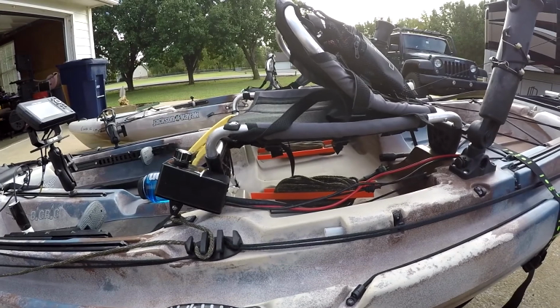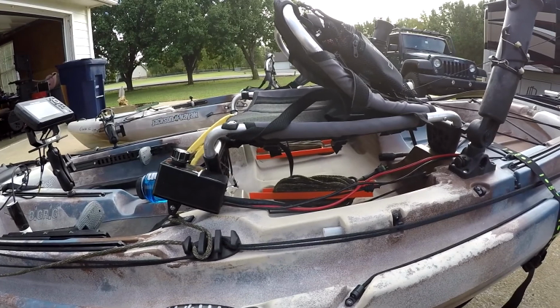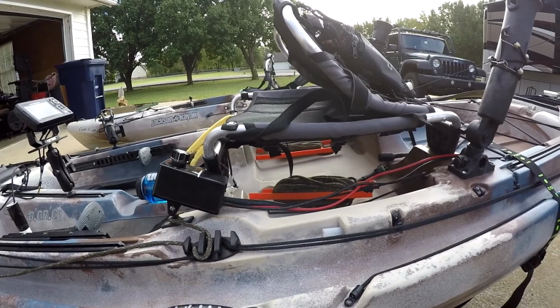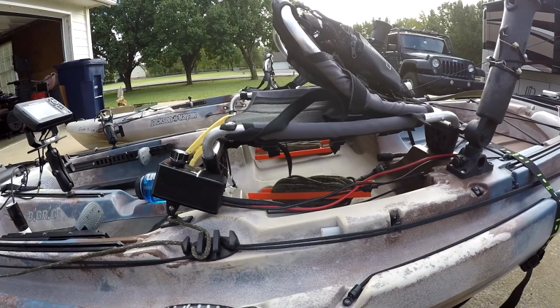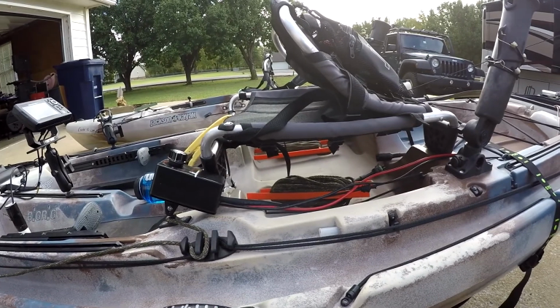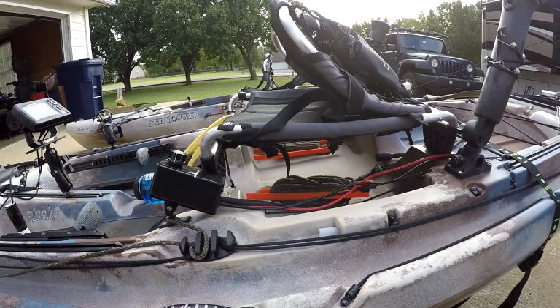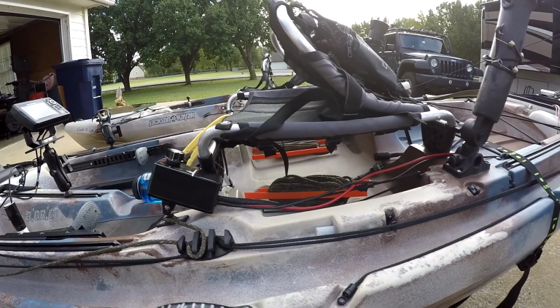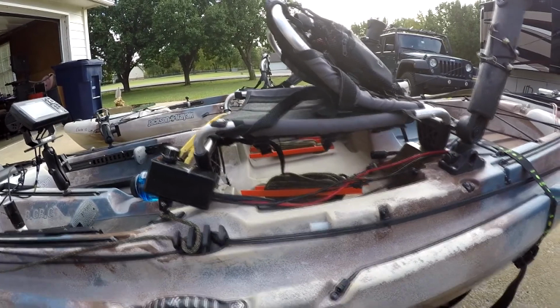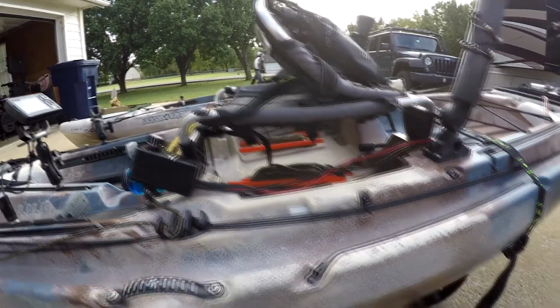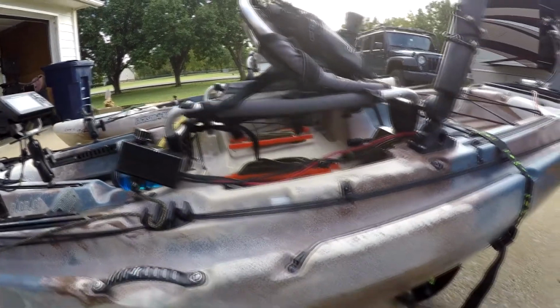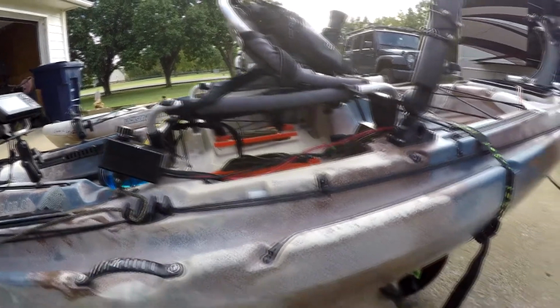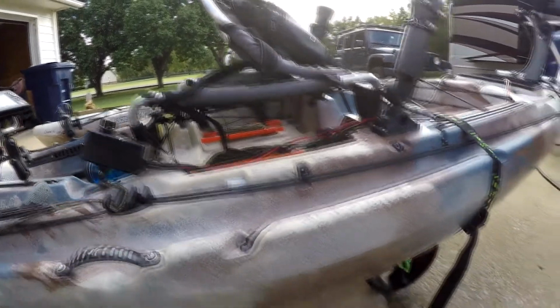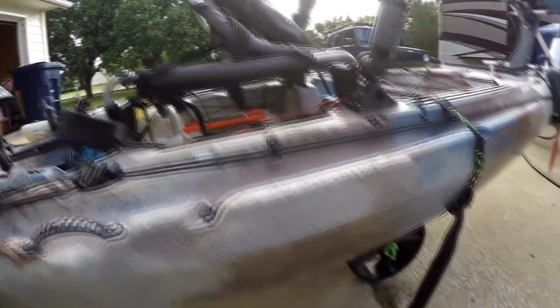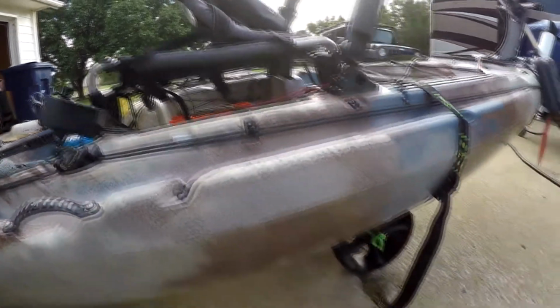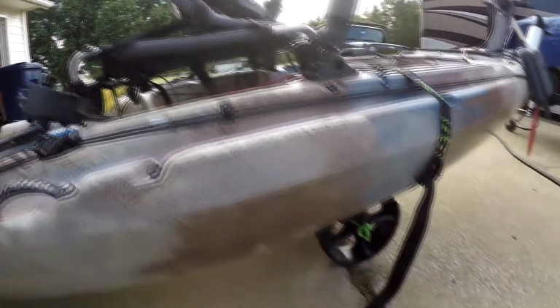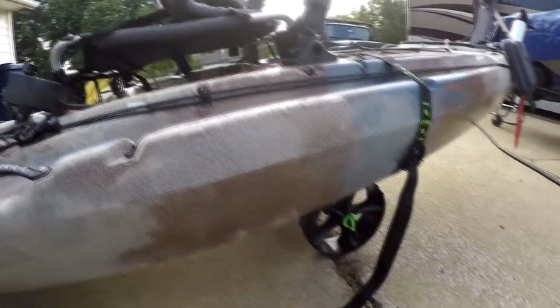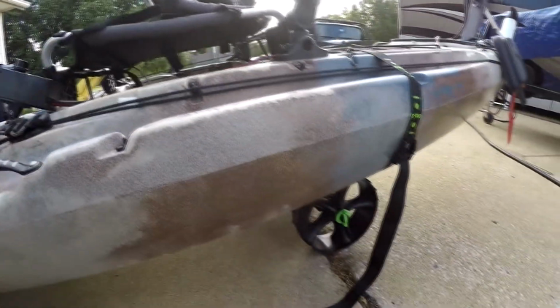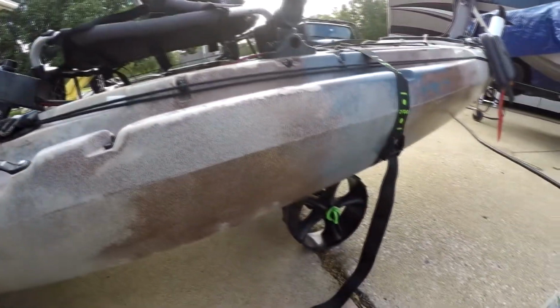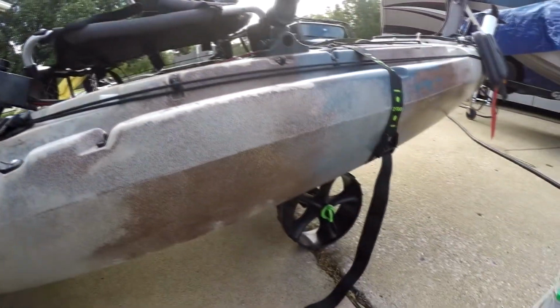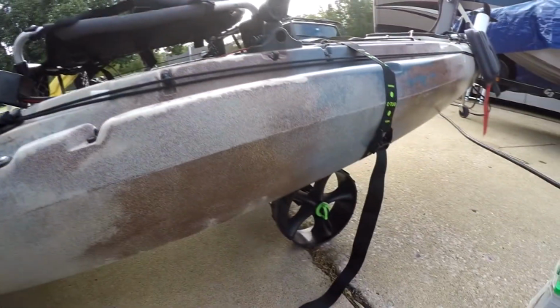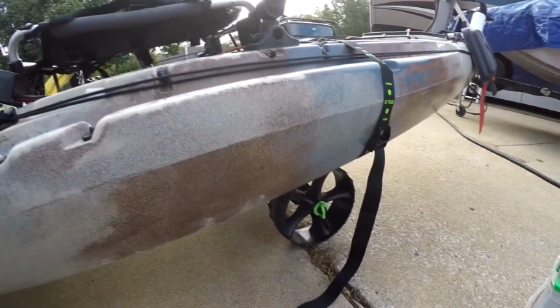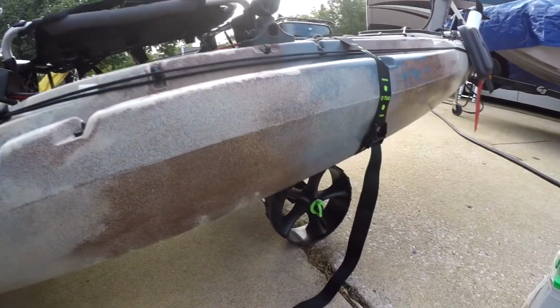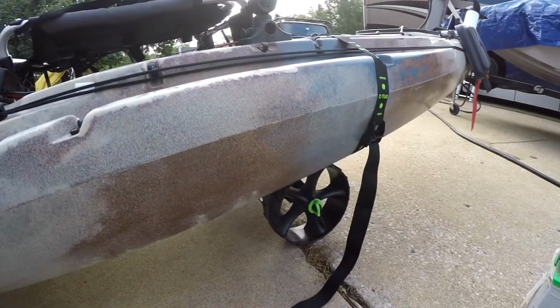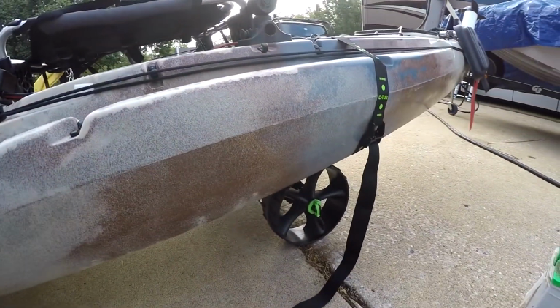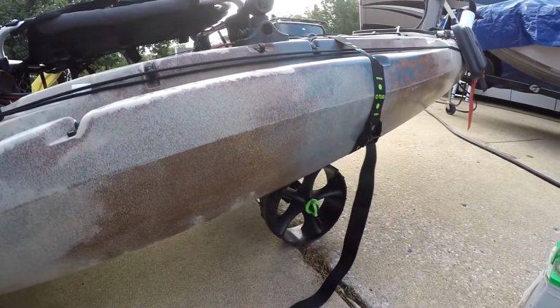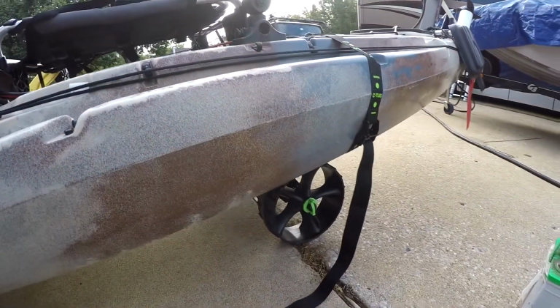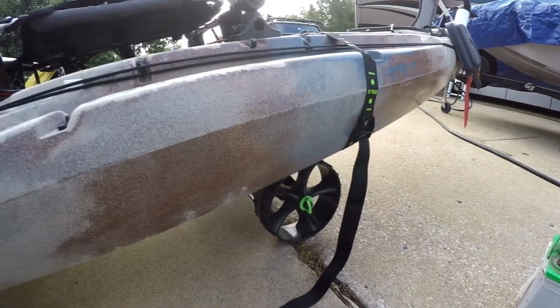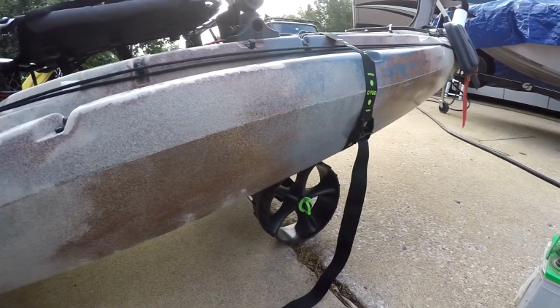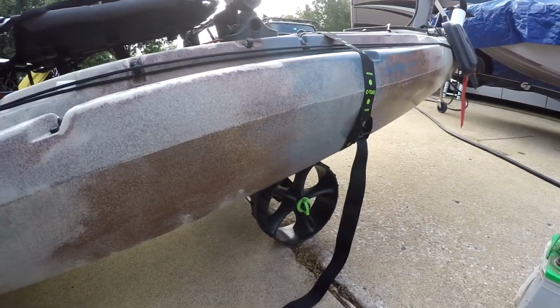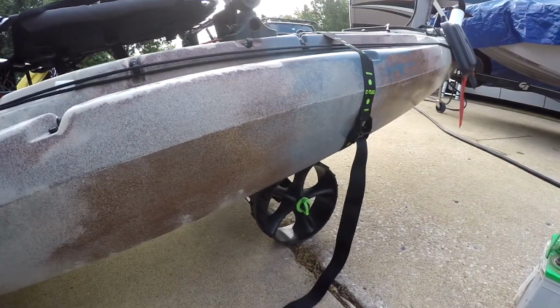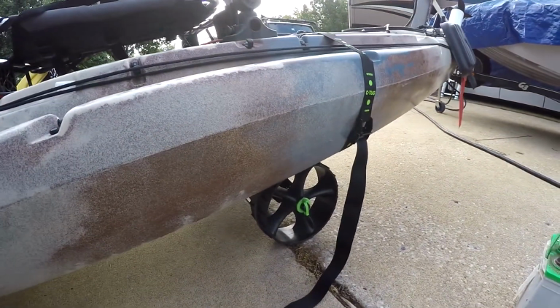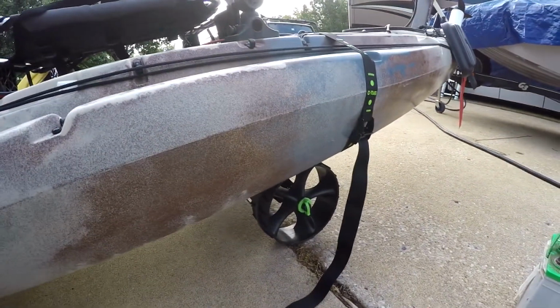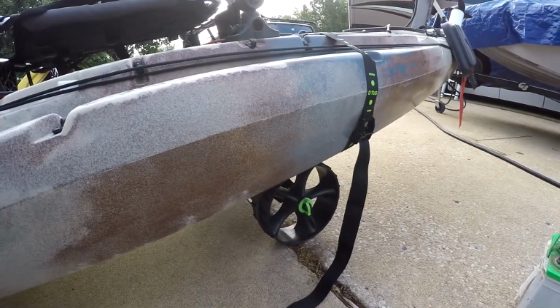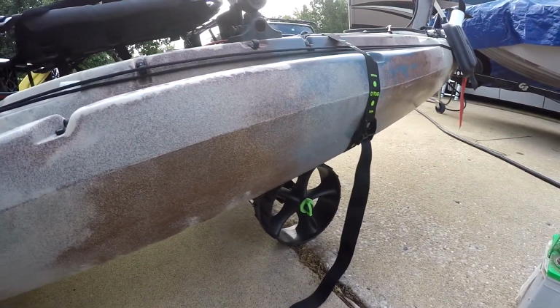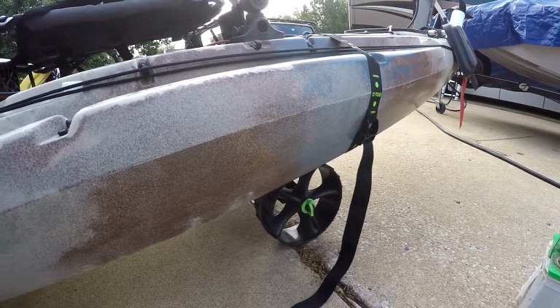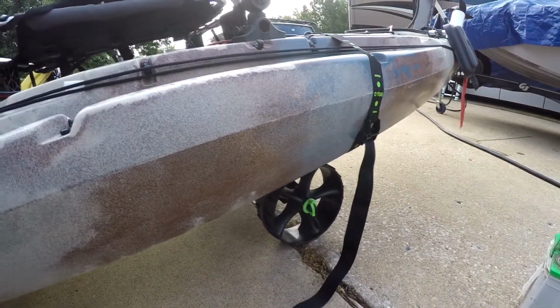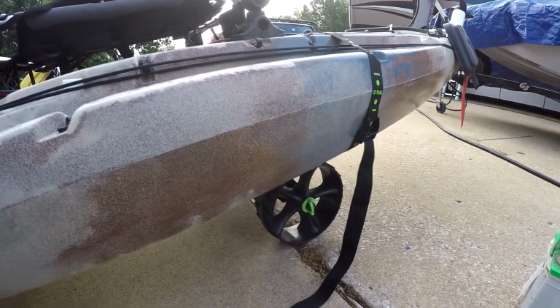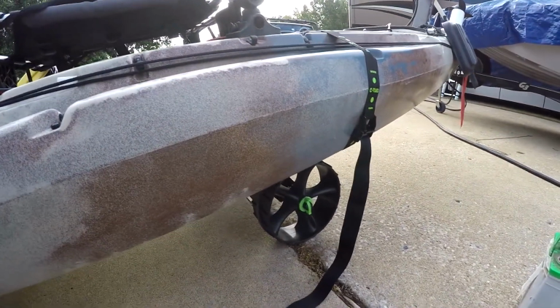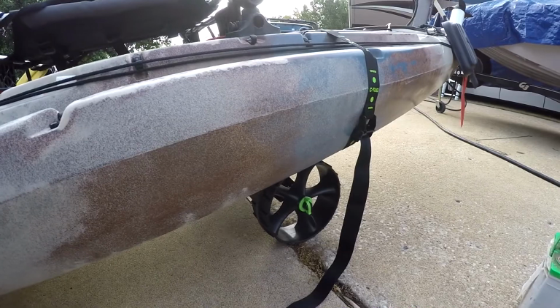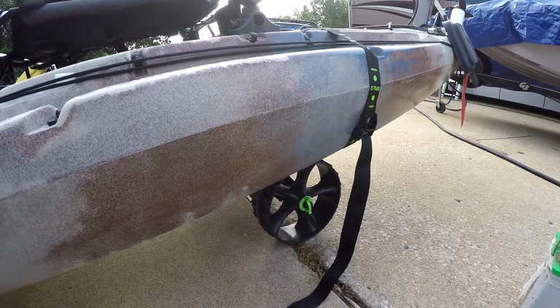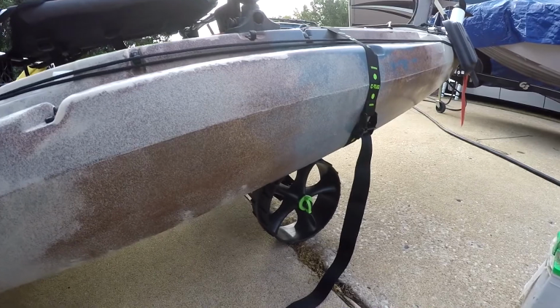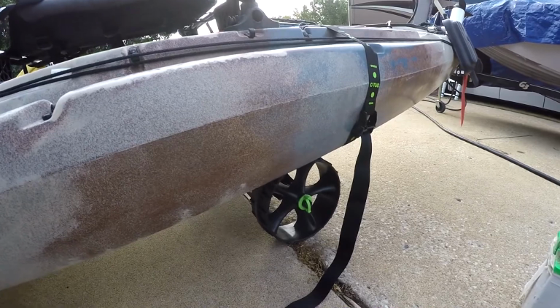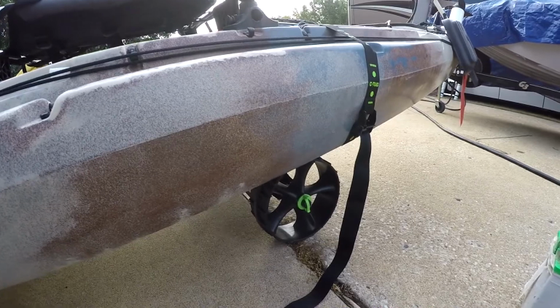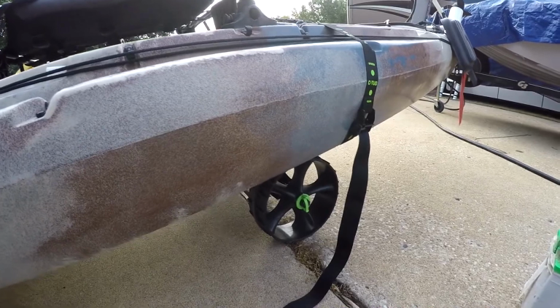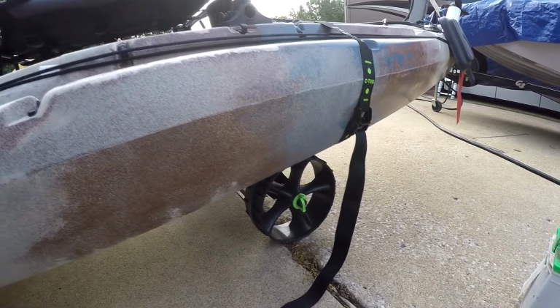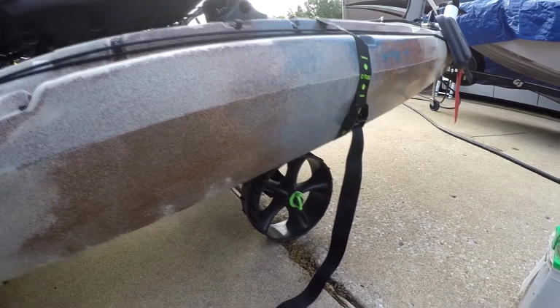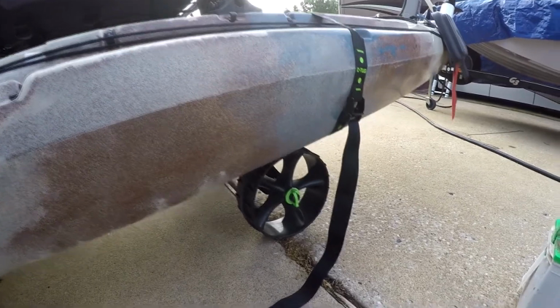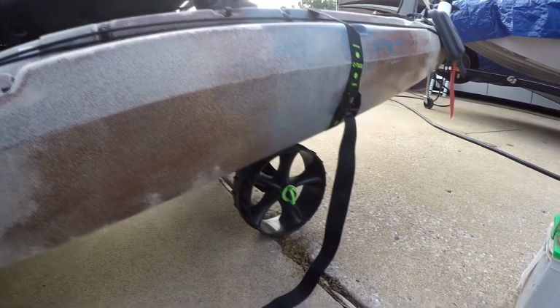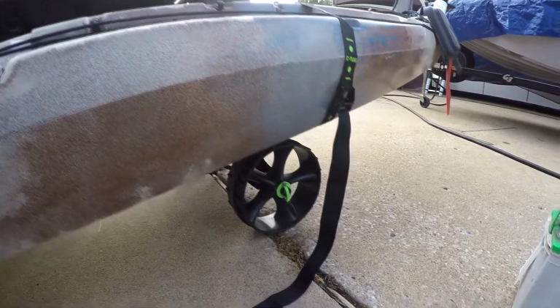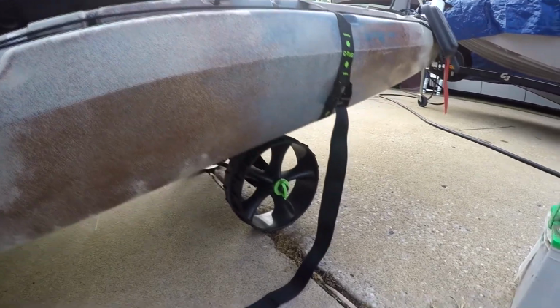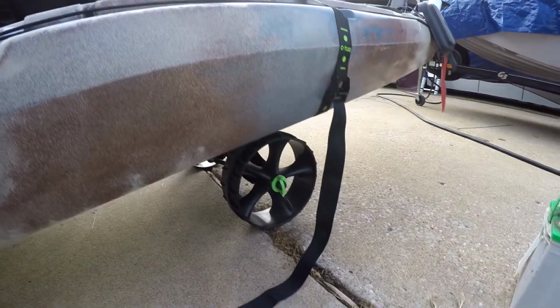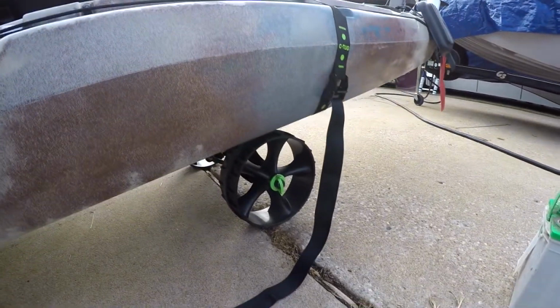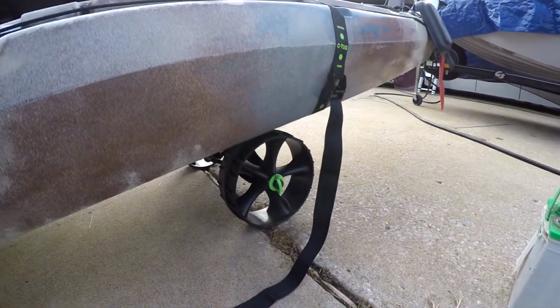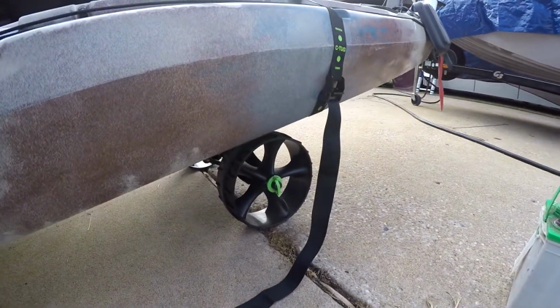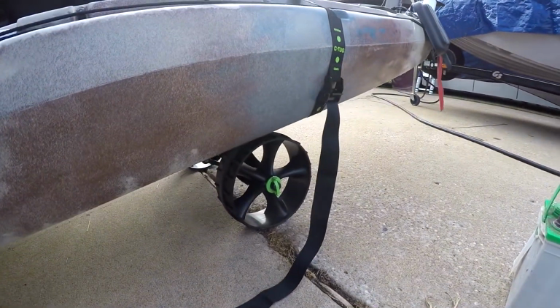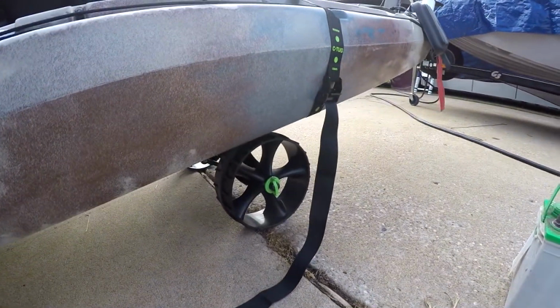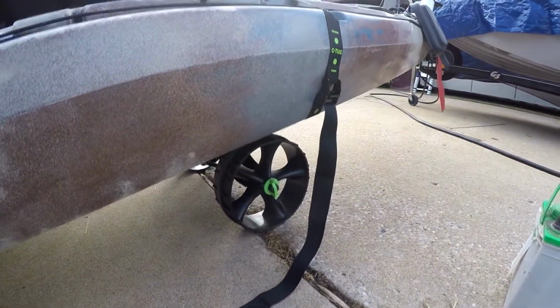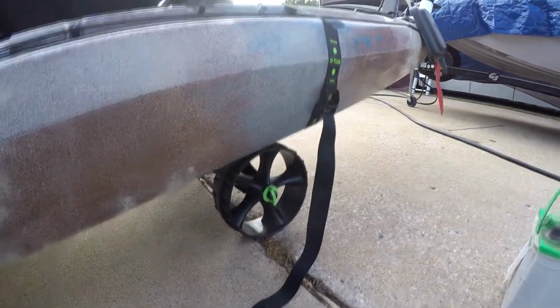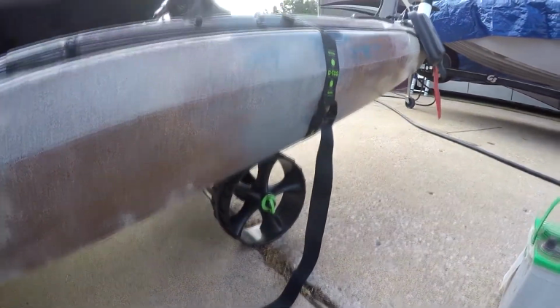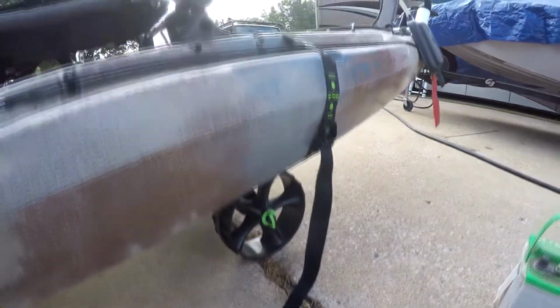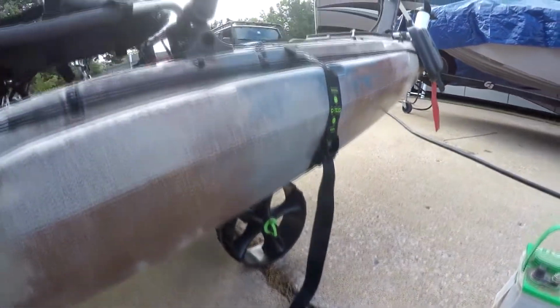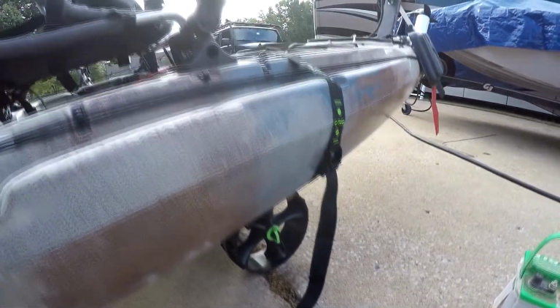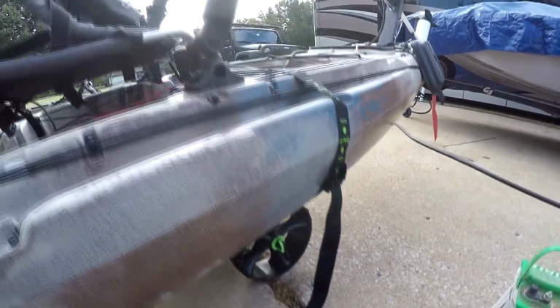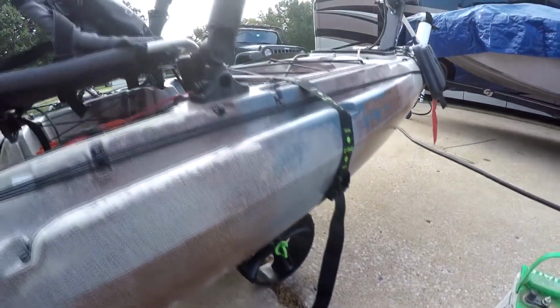The last thing is I'm using a Sea Tug to roll this boat around on.